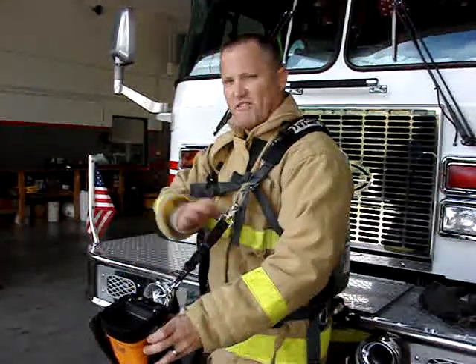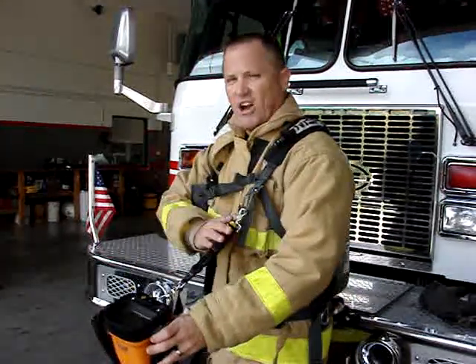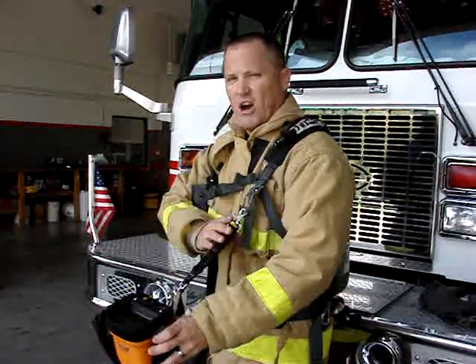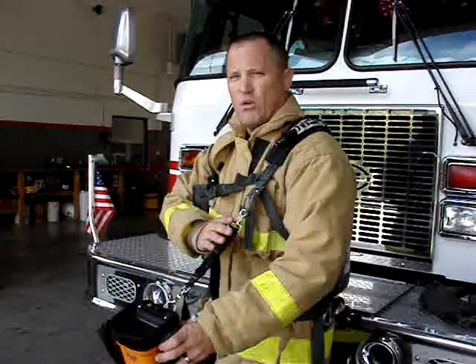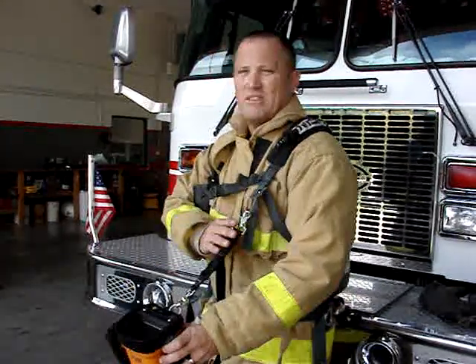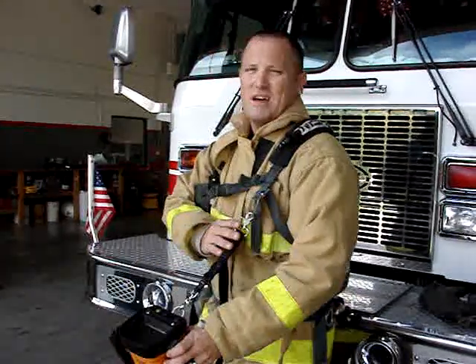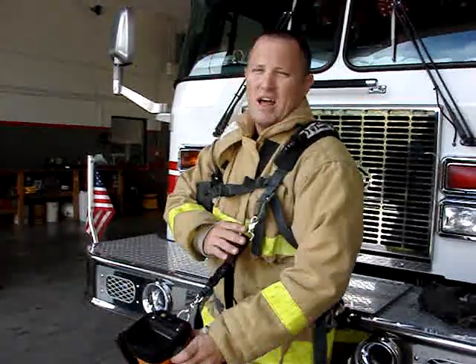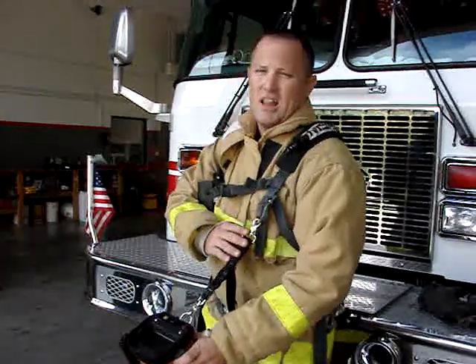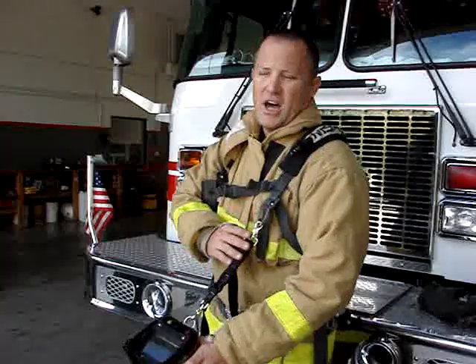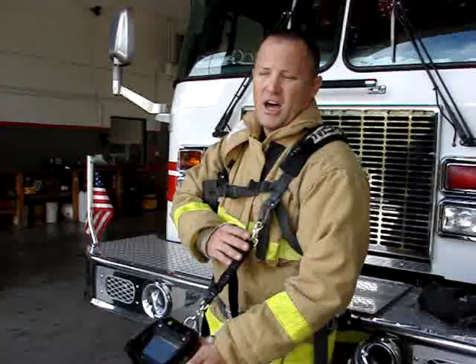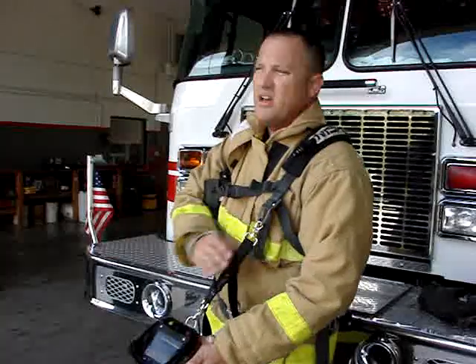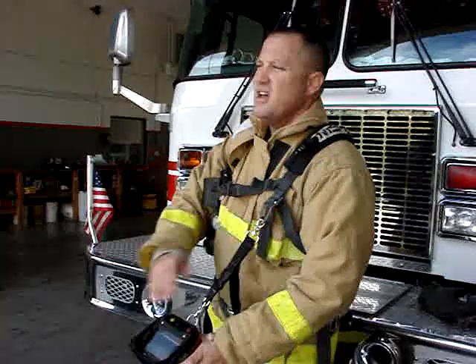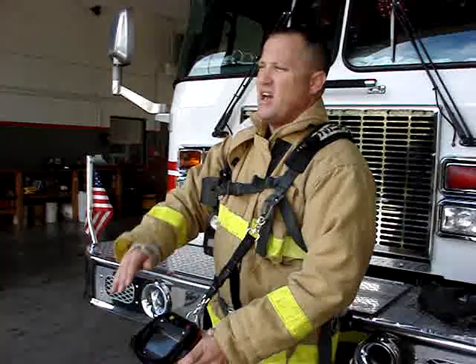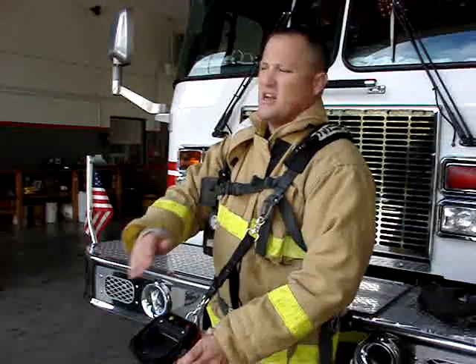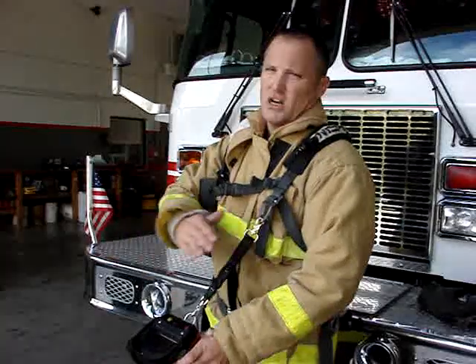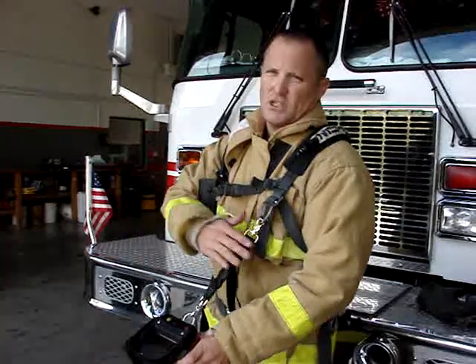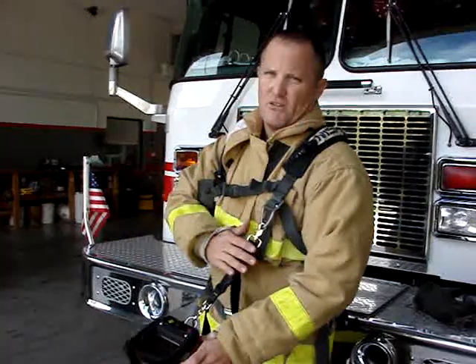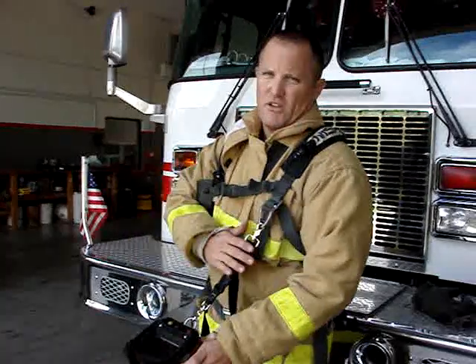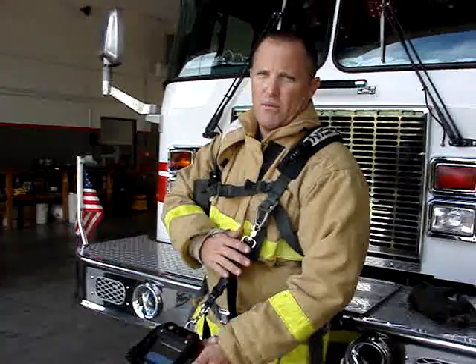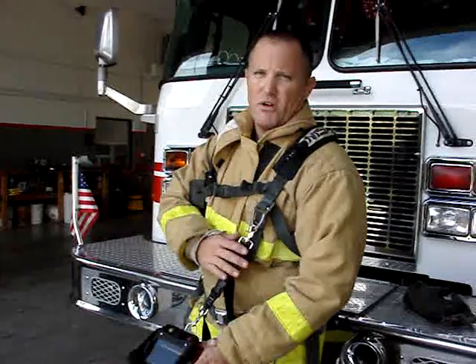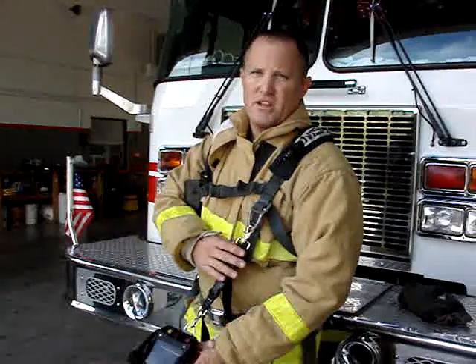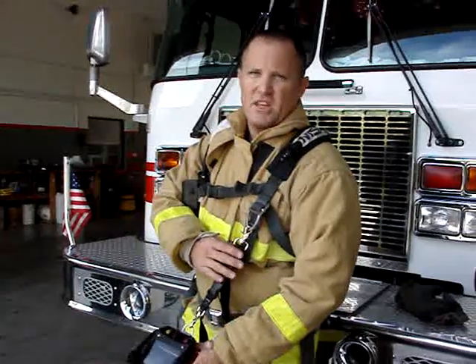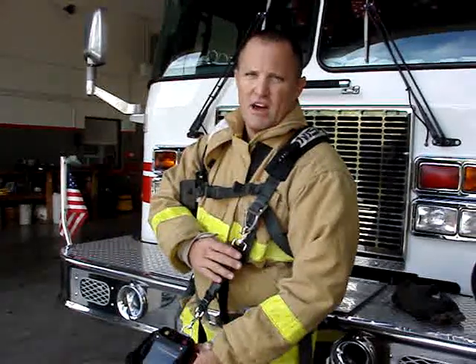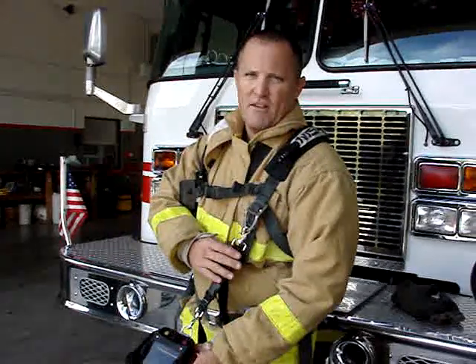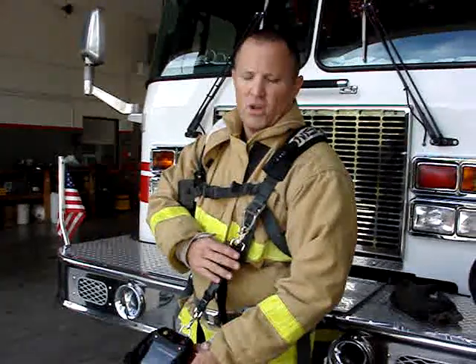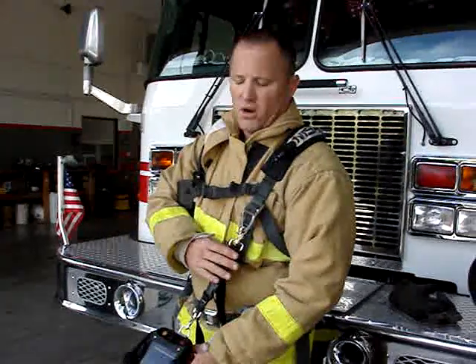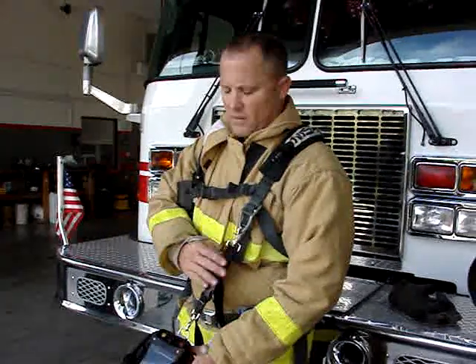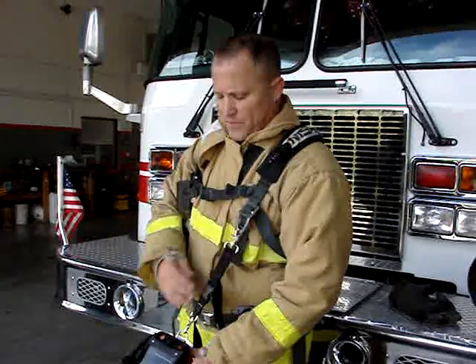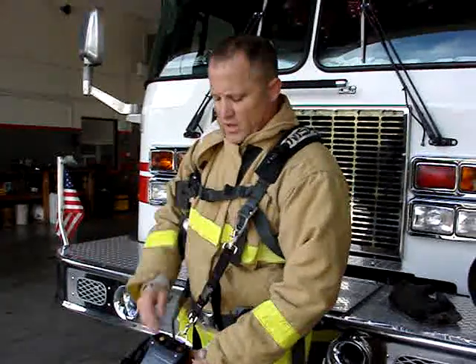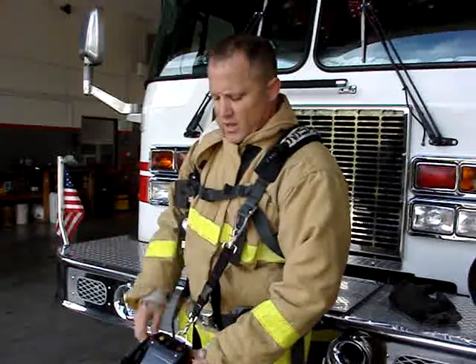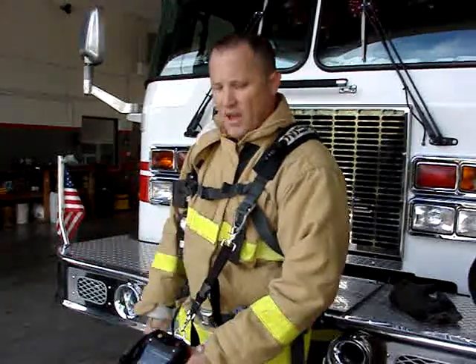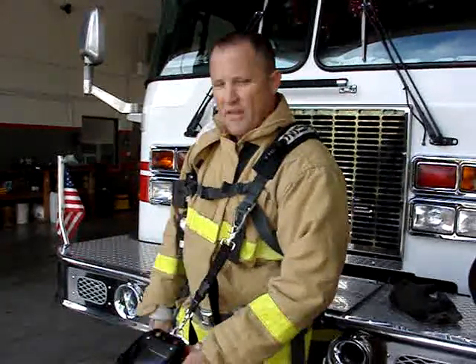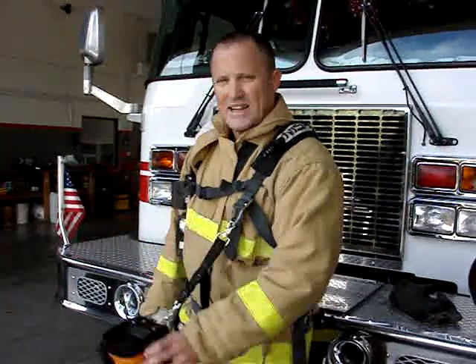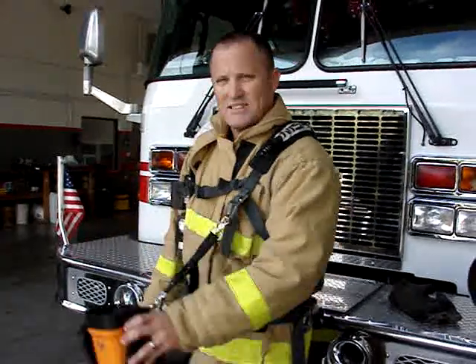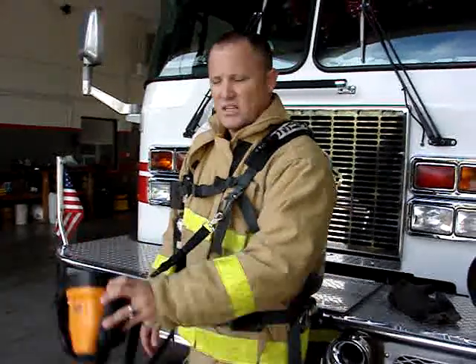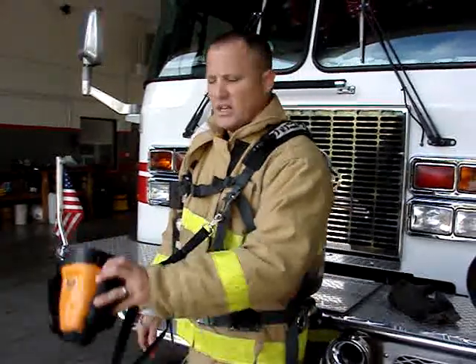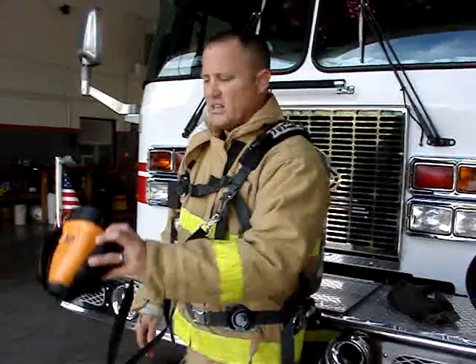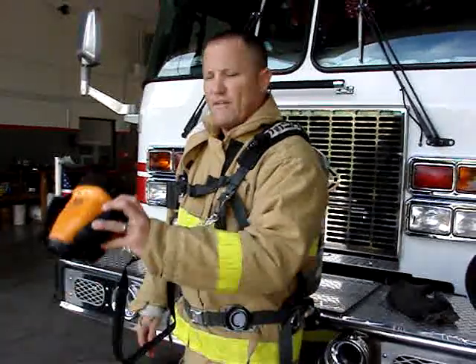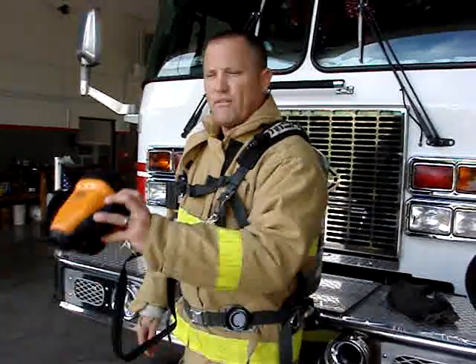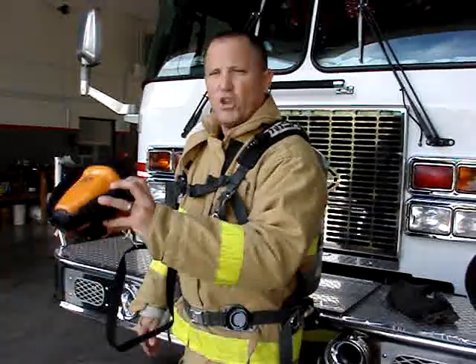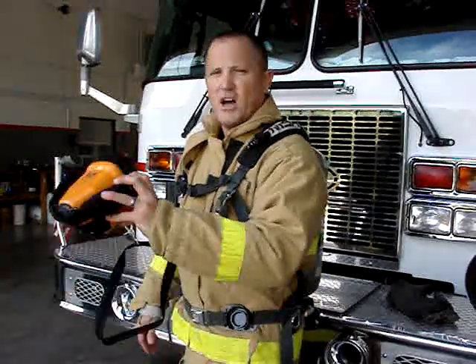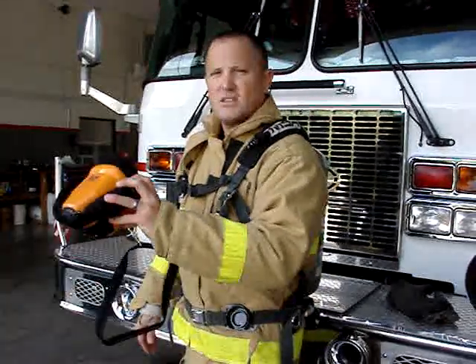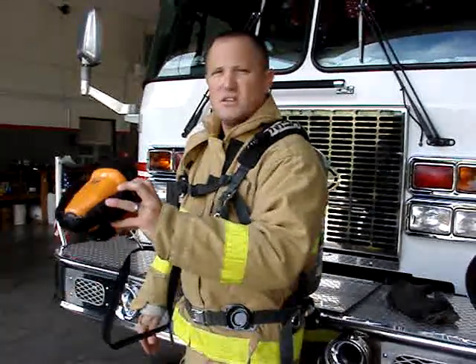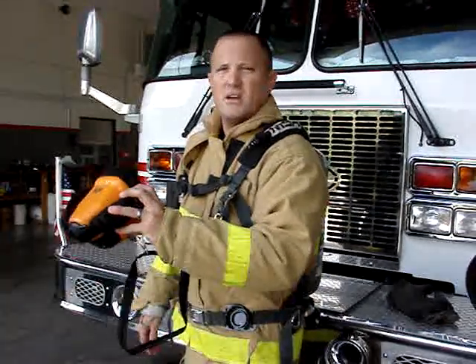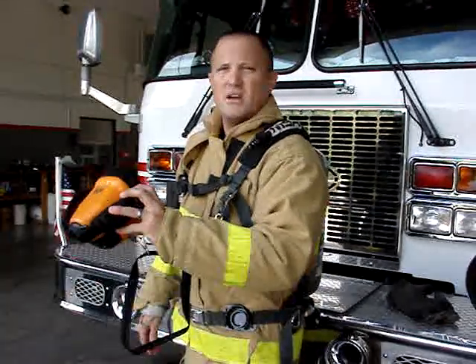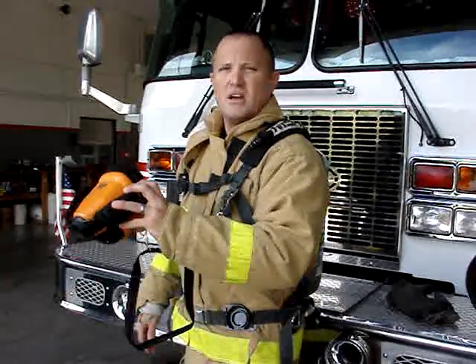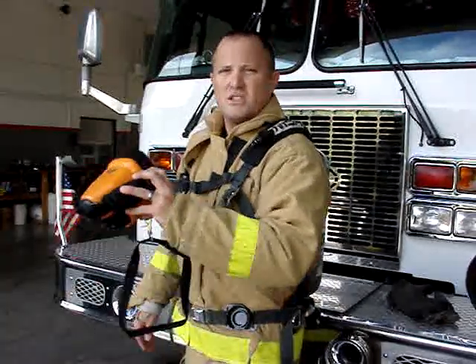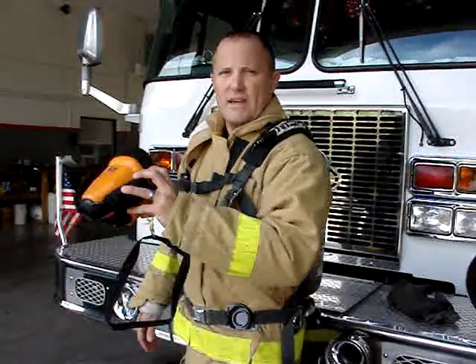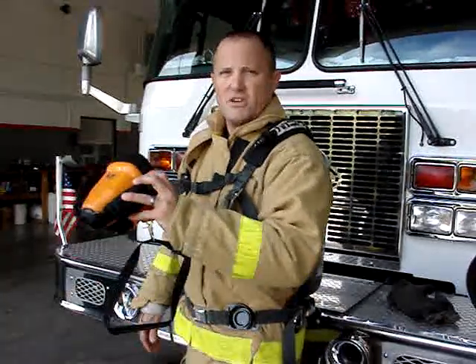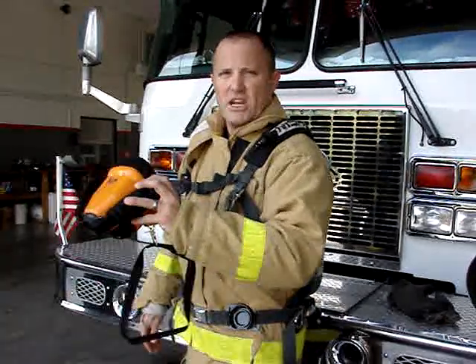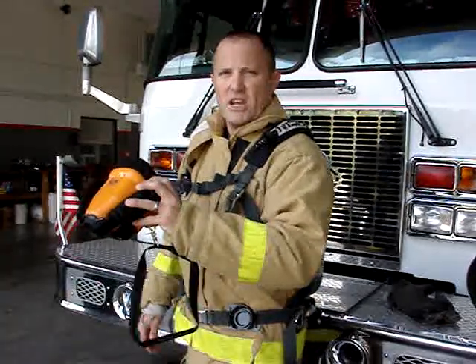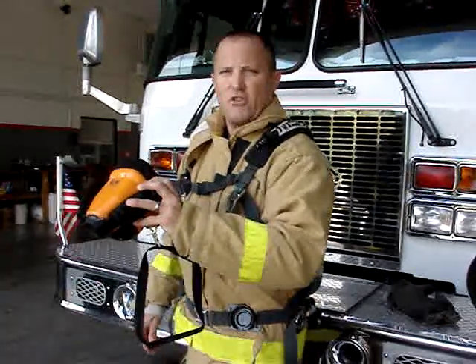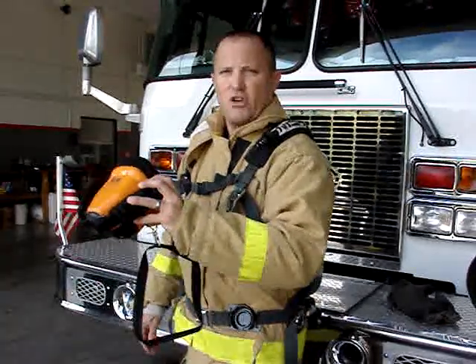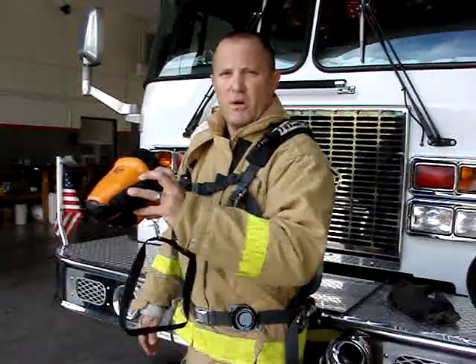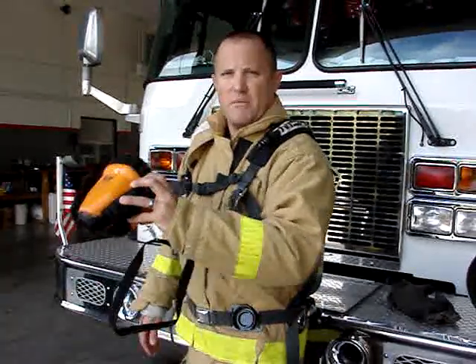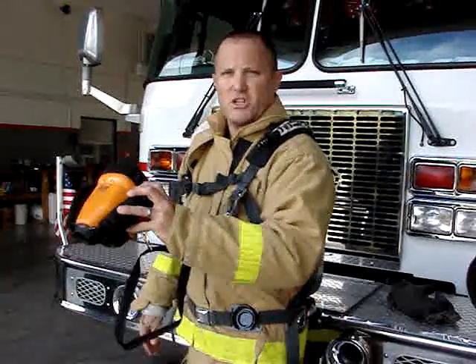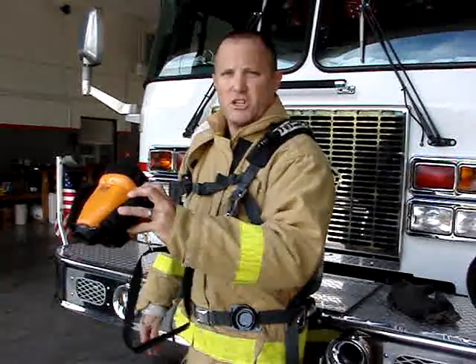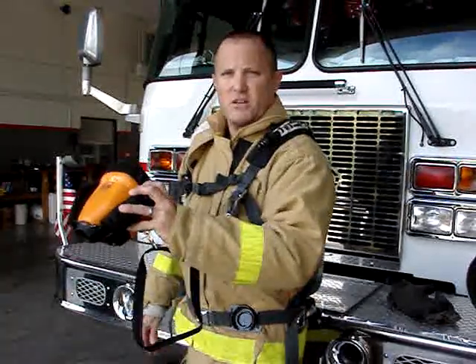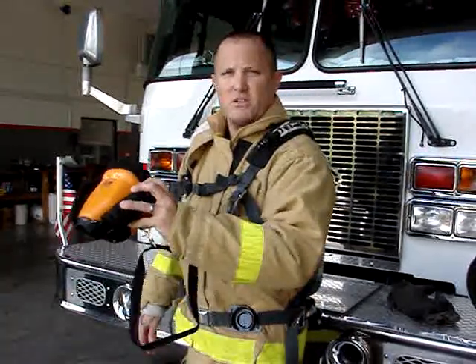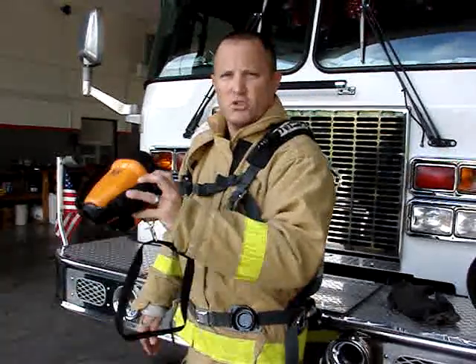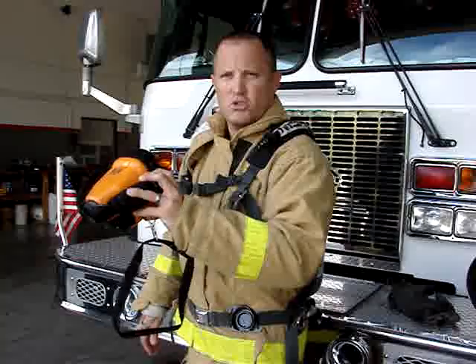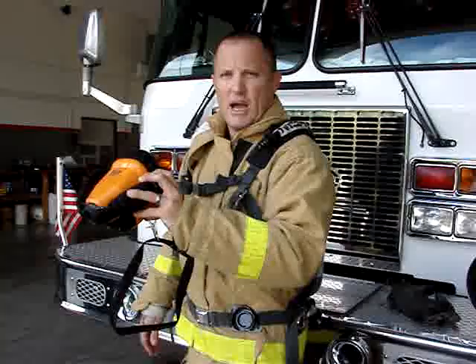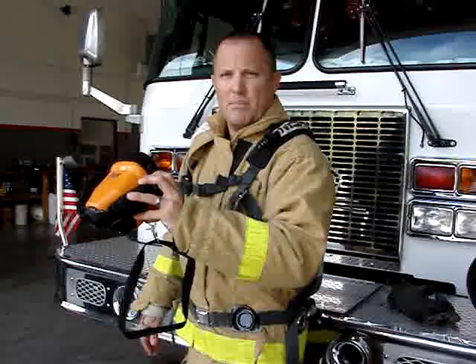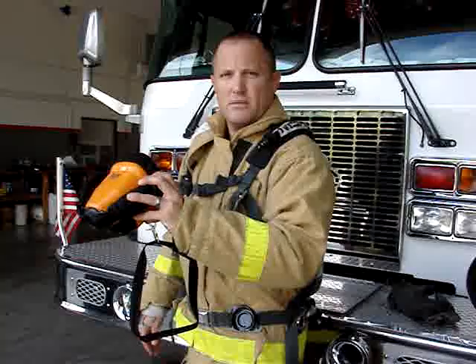This is available in nylon and it's also available in Kevlar. And that's the Never Lost Sabajake Thermo Imaging Strap.